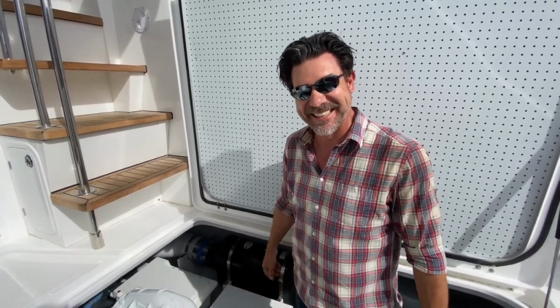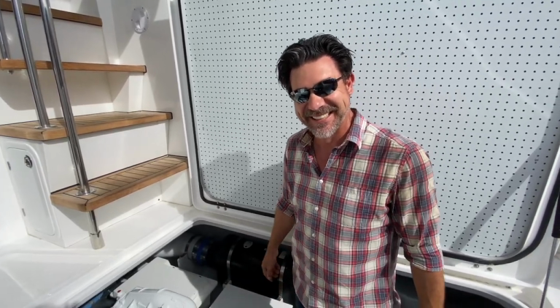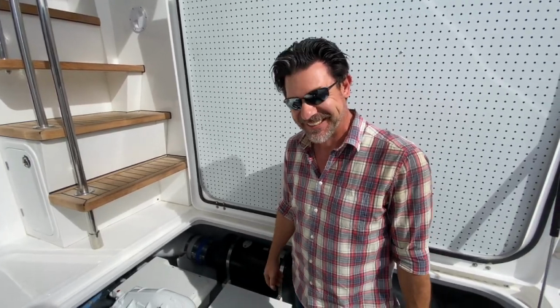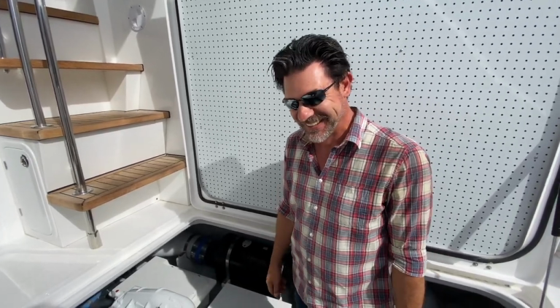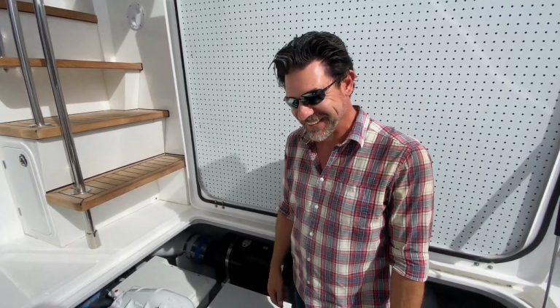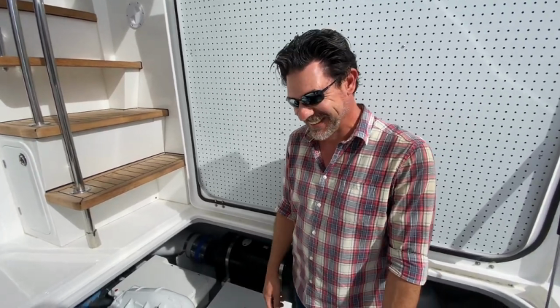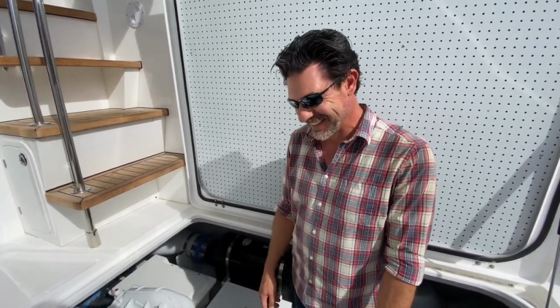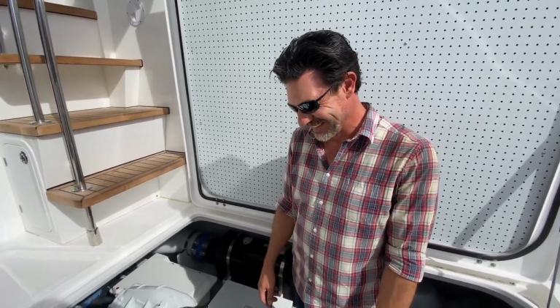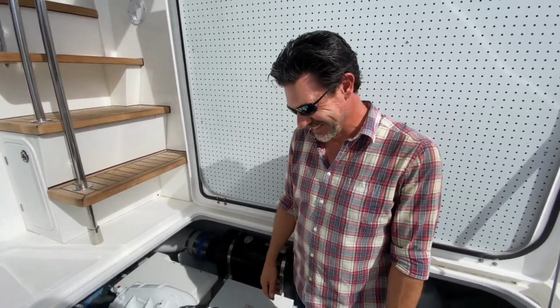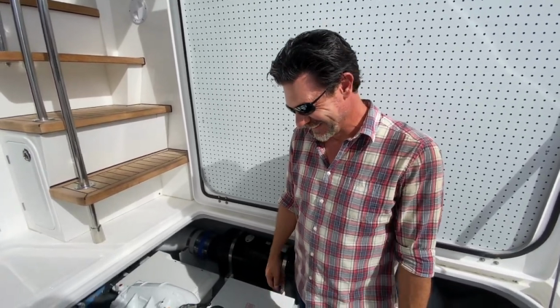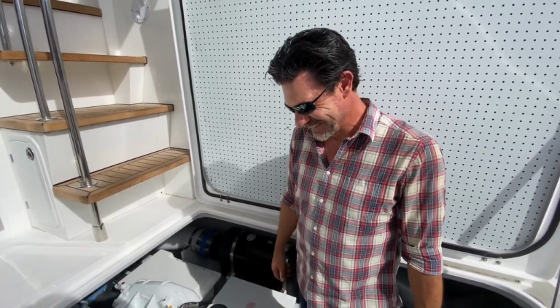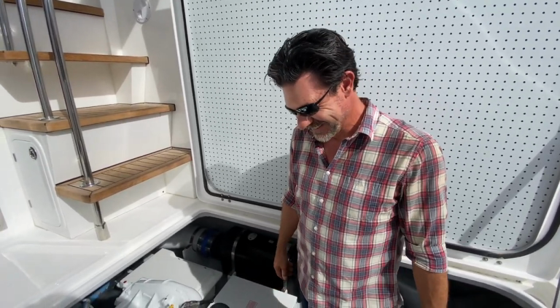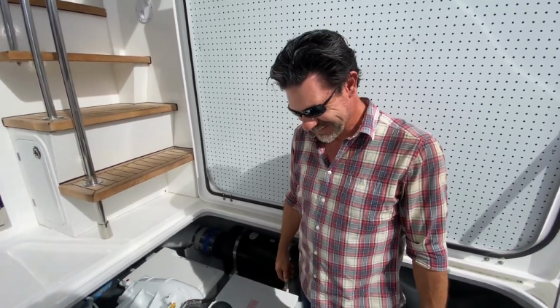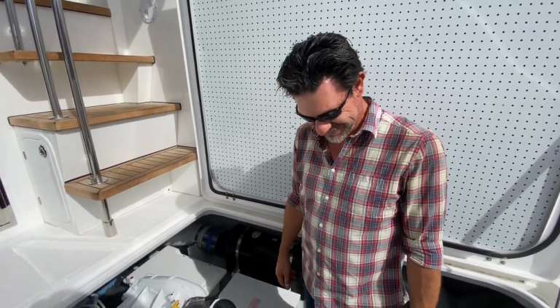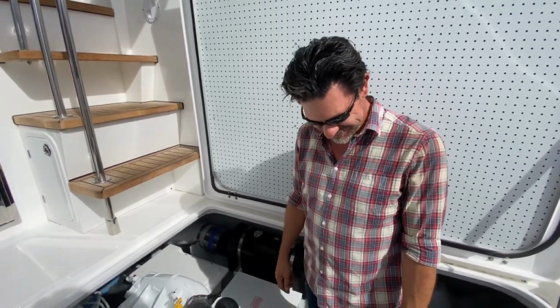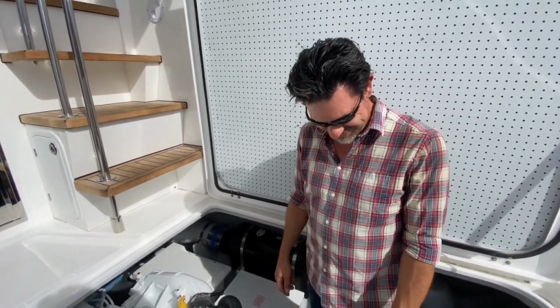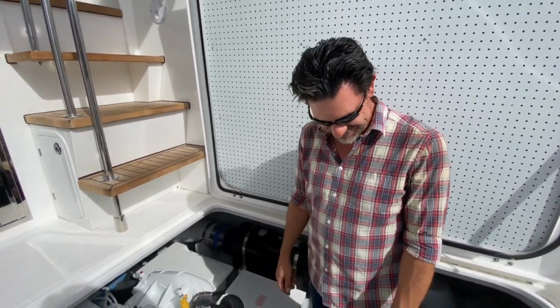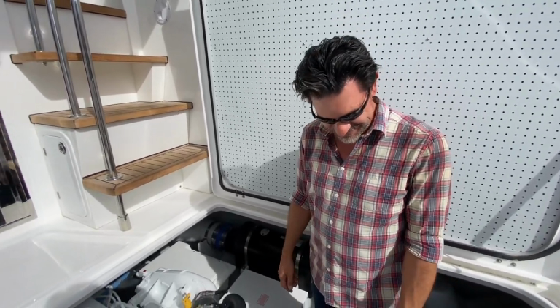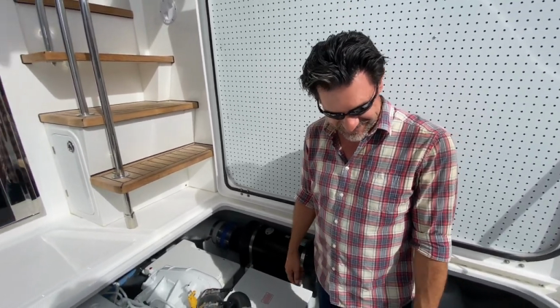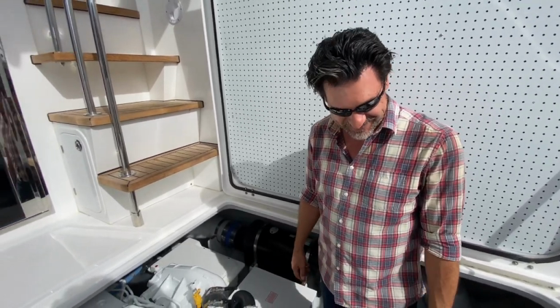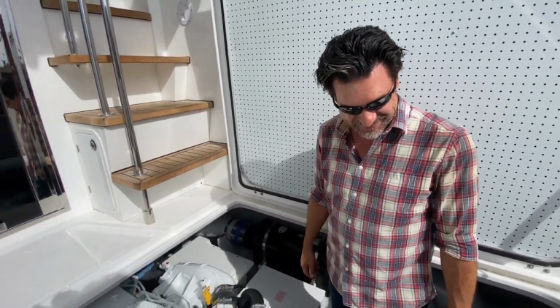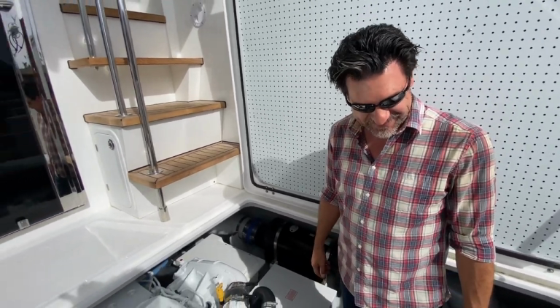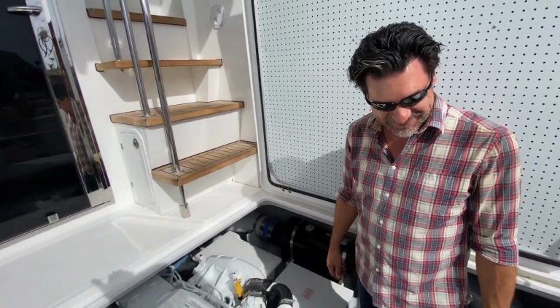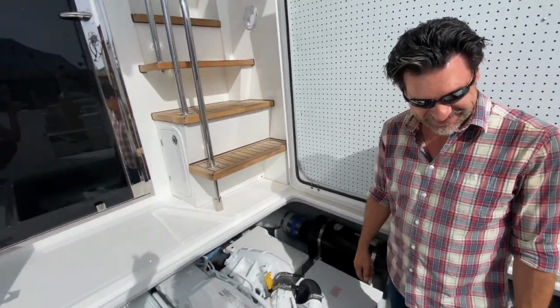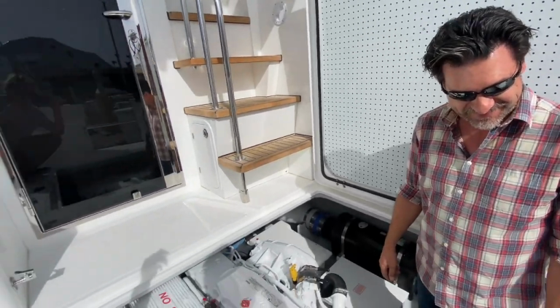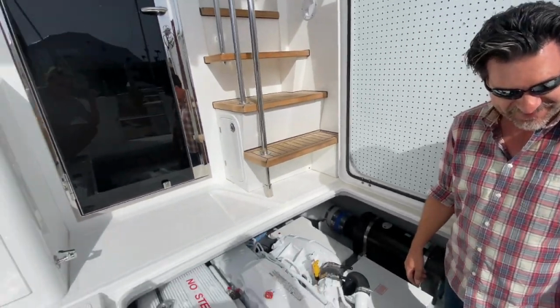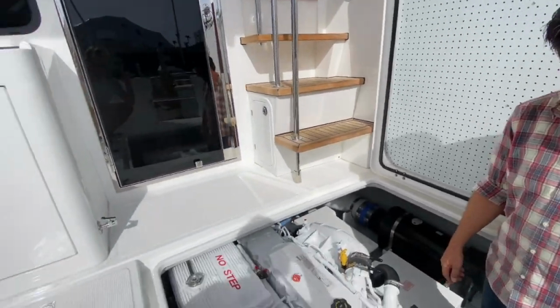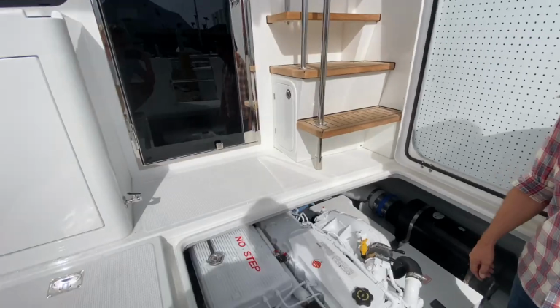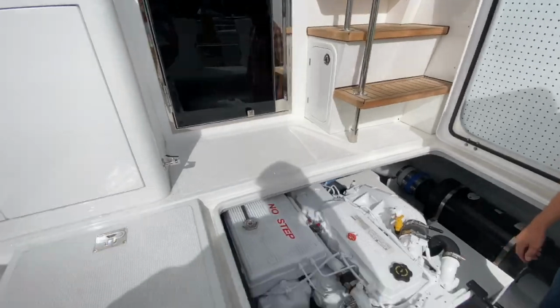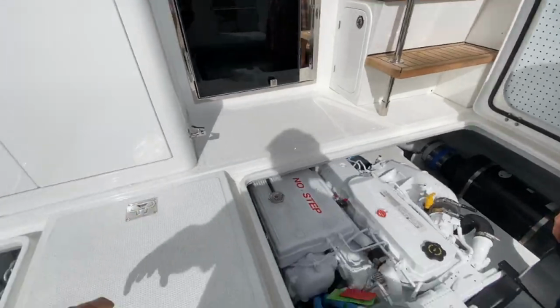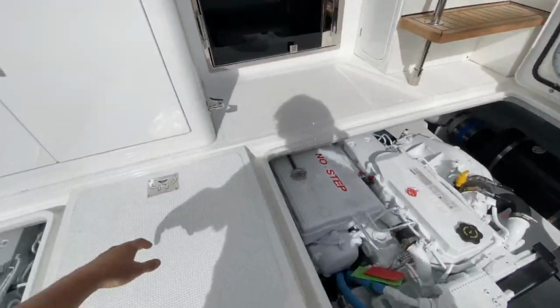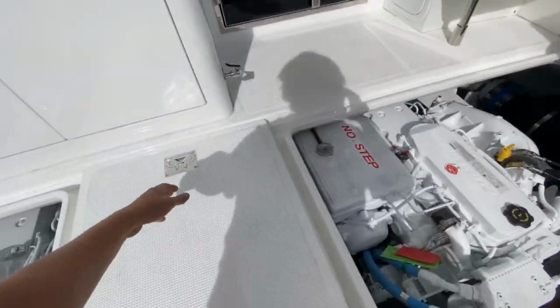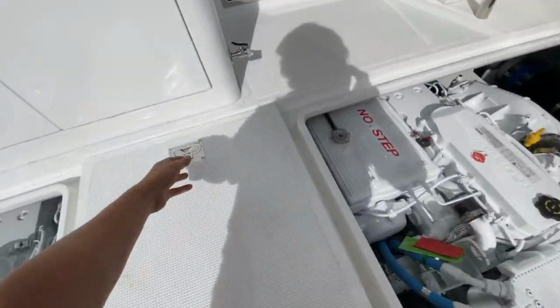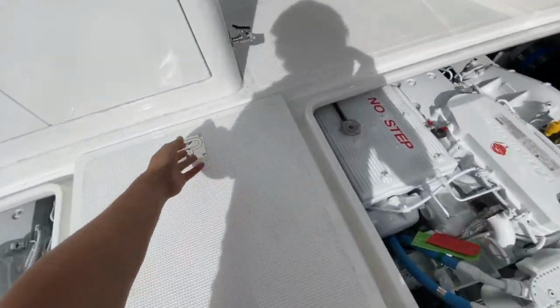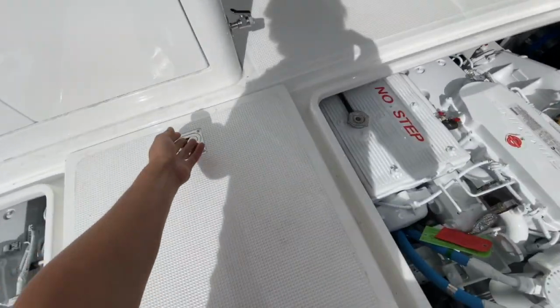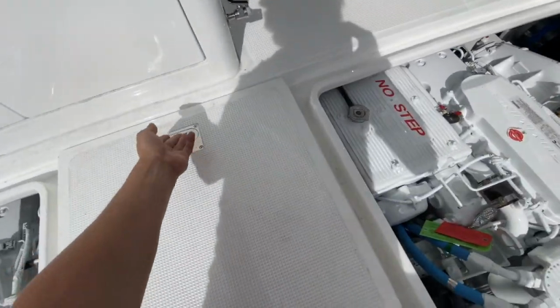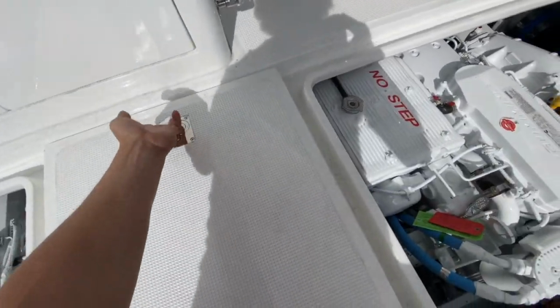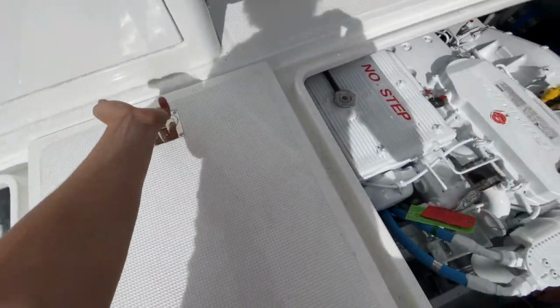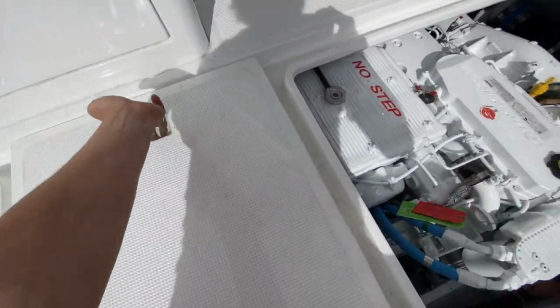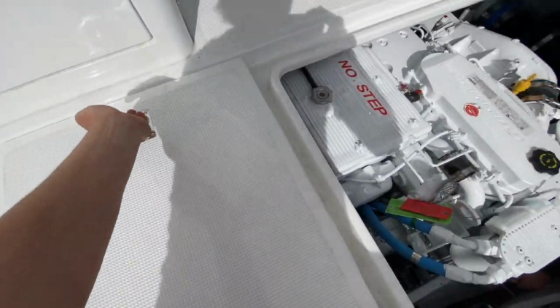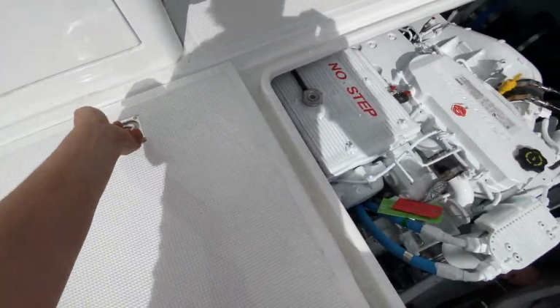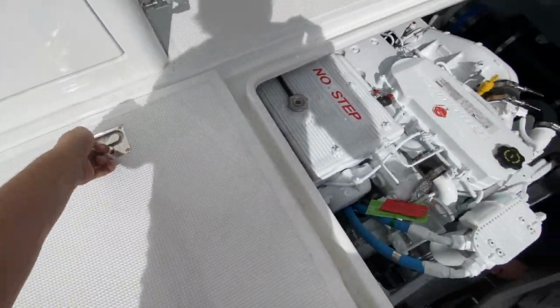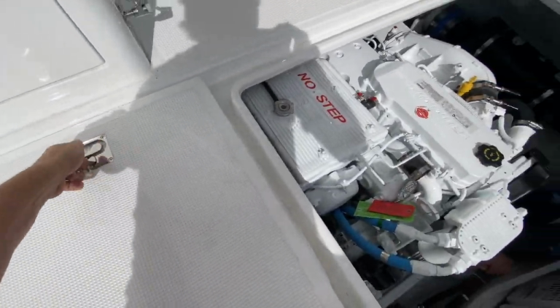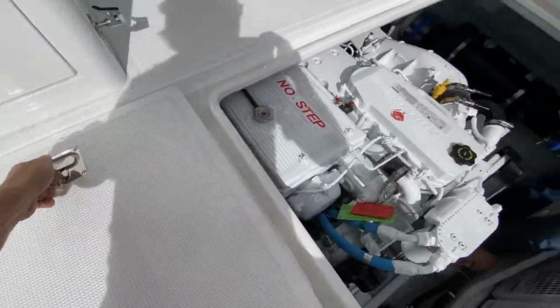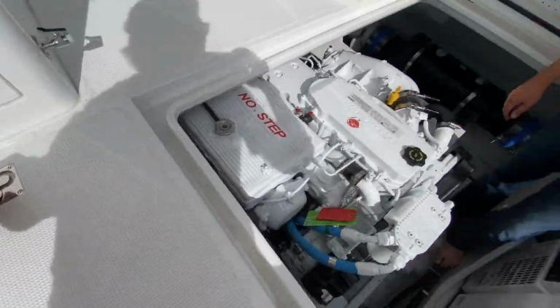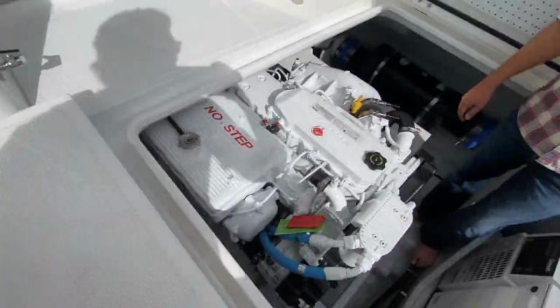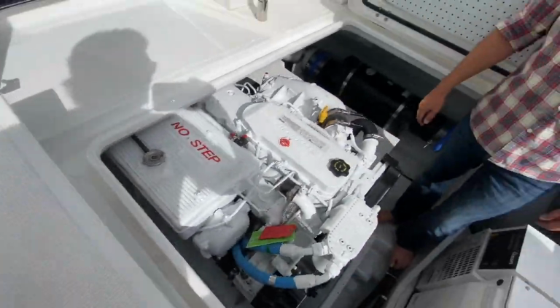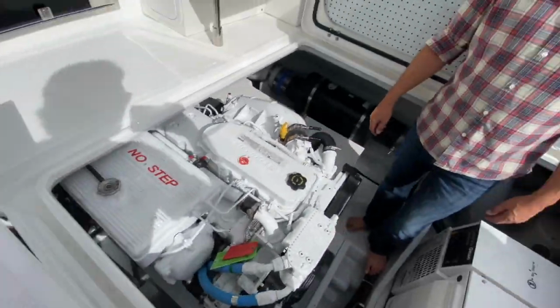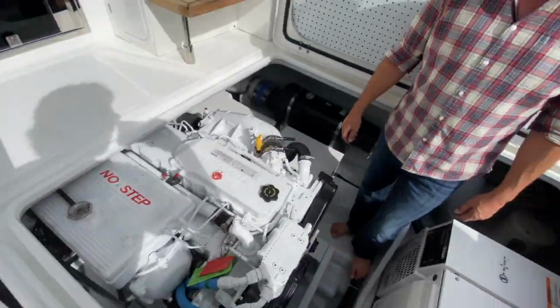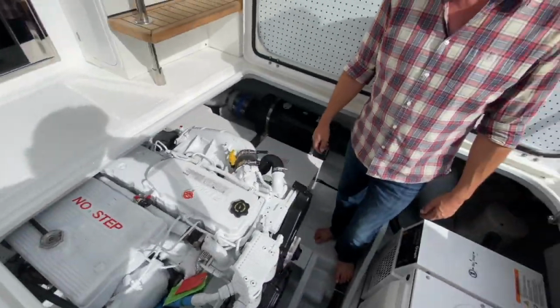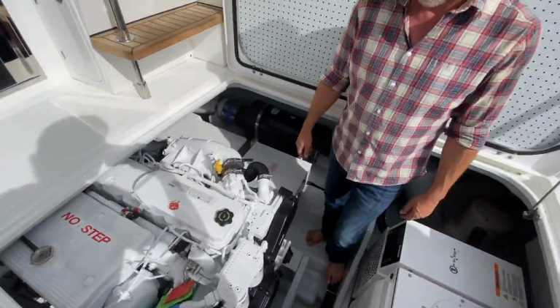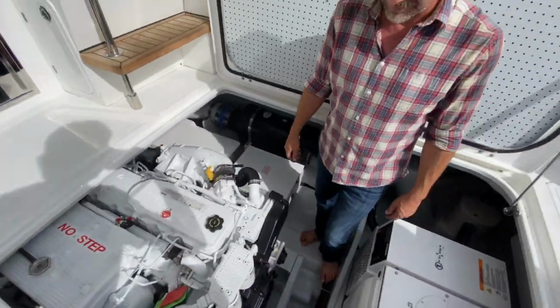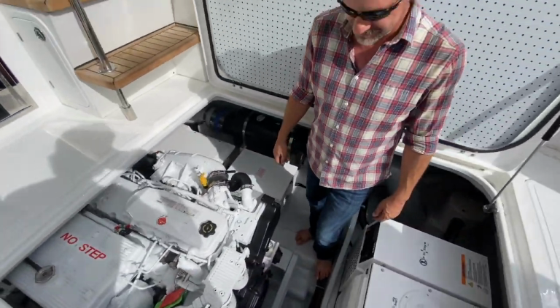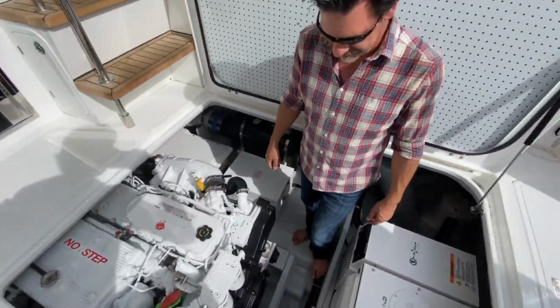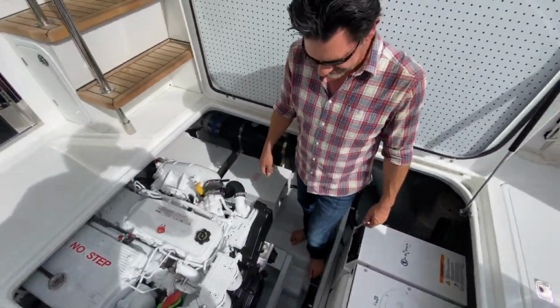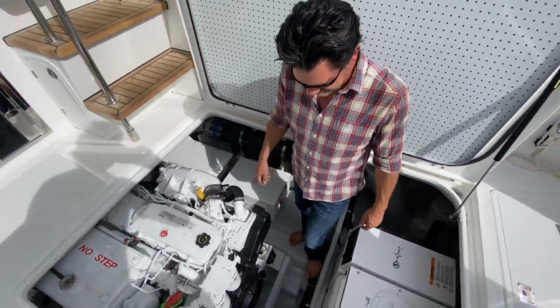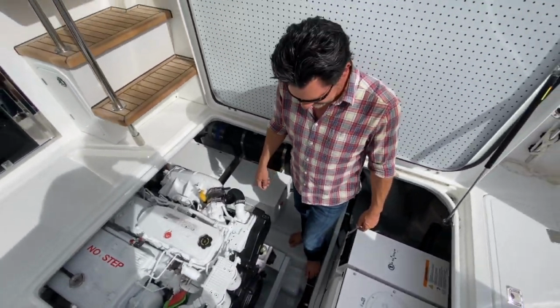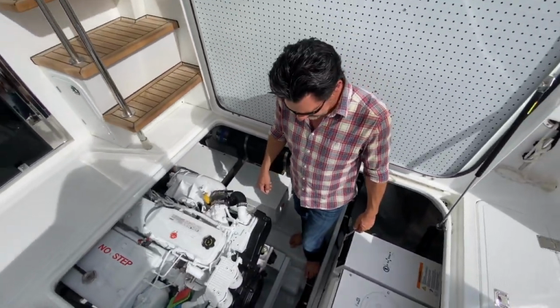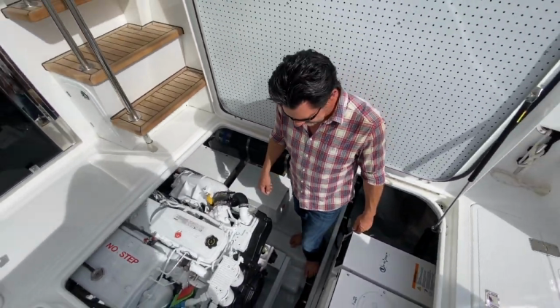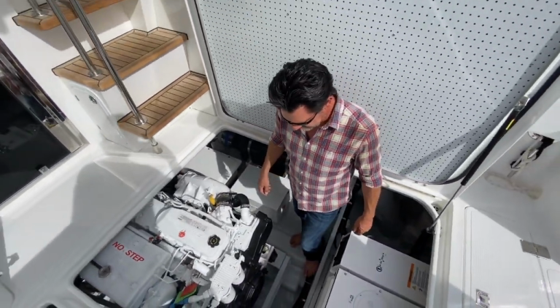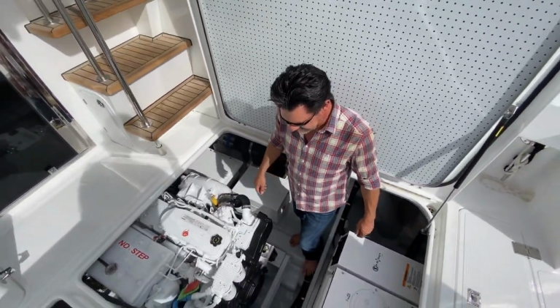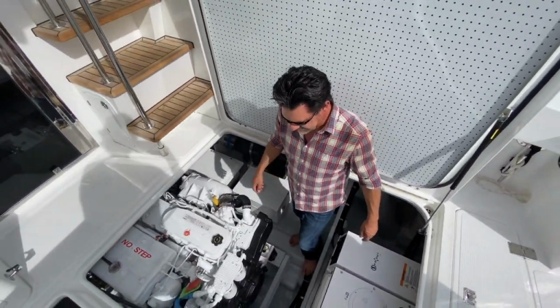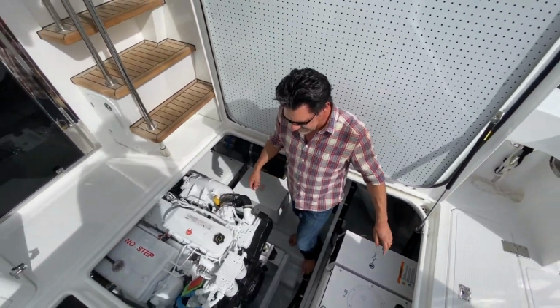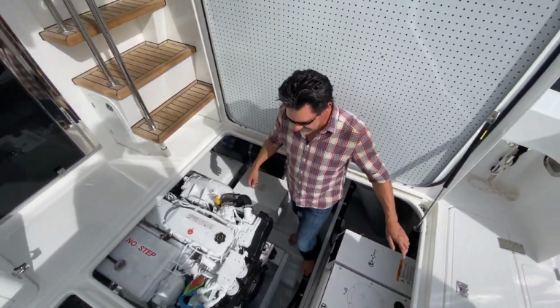We can show them the fuel filters in the center, the power steering — we have power steering on this one too.